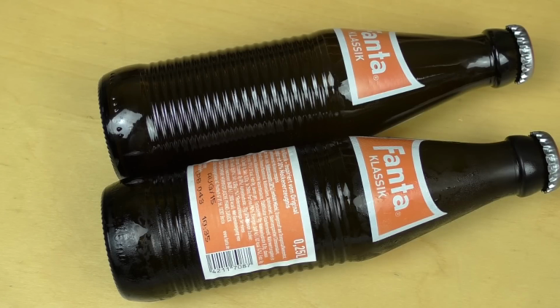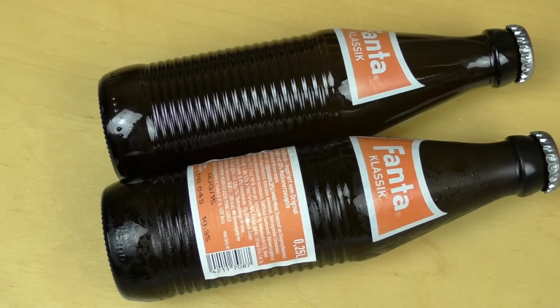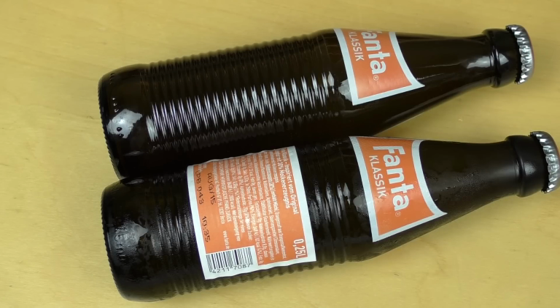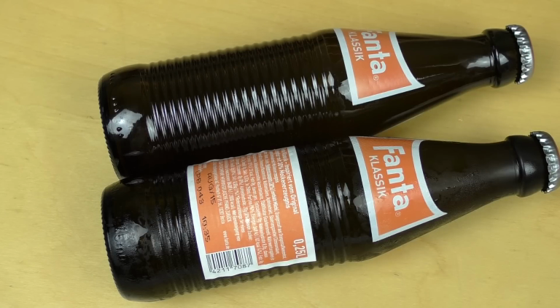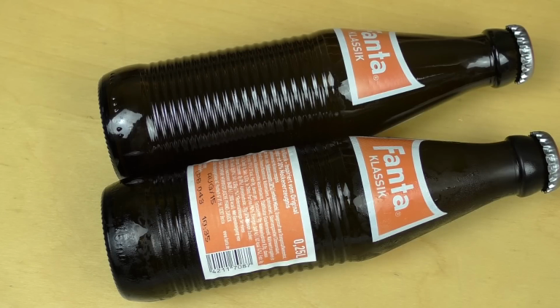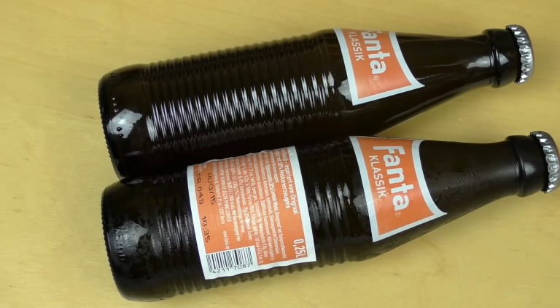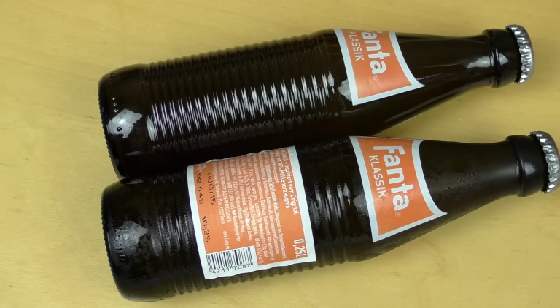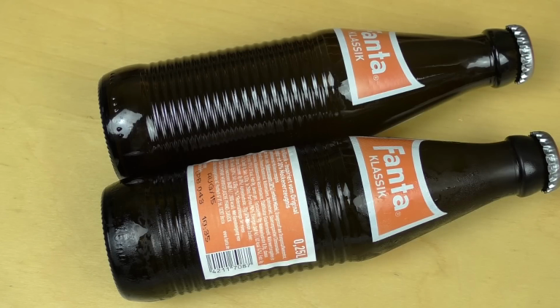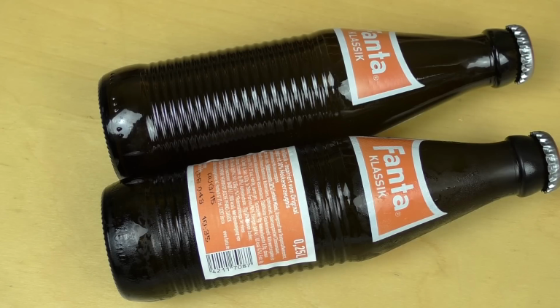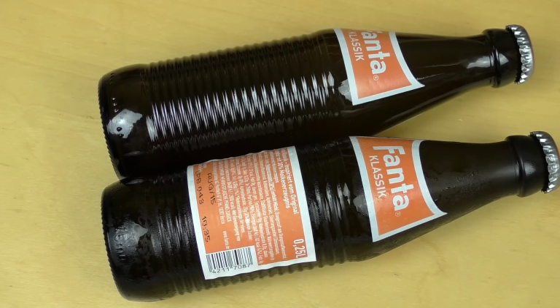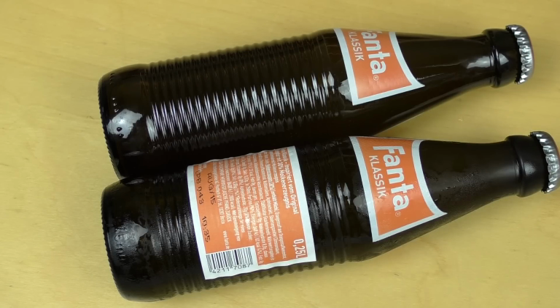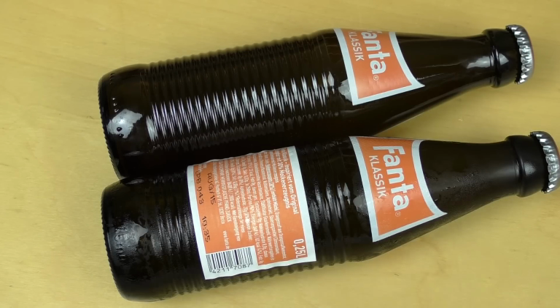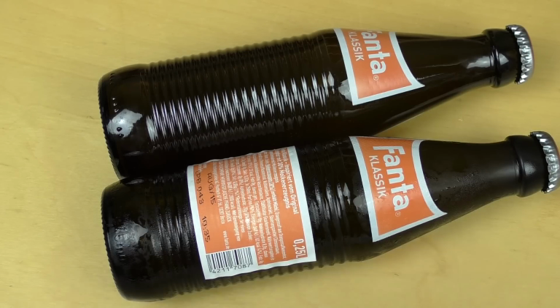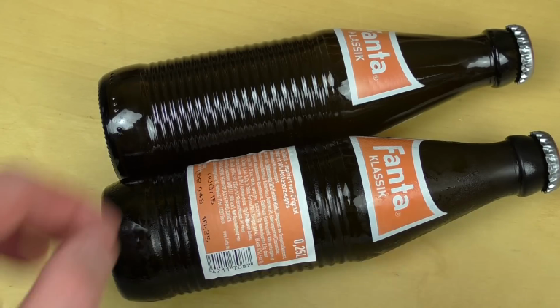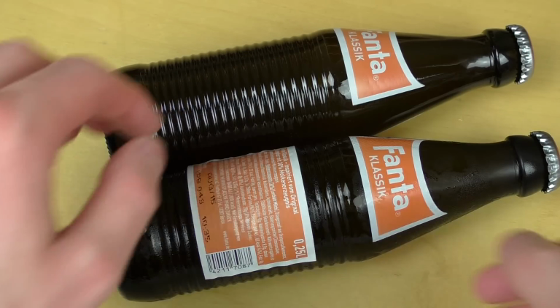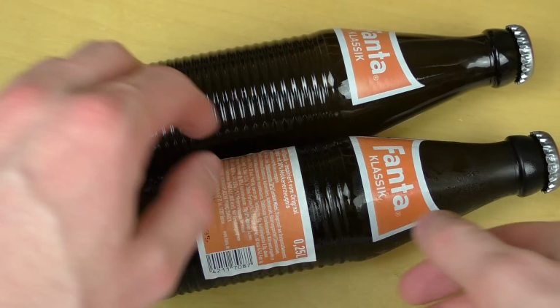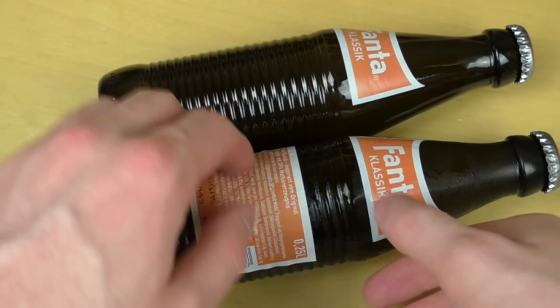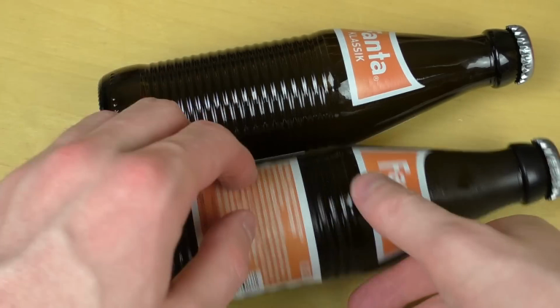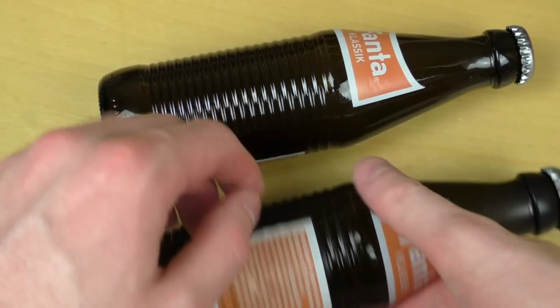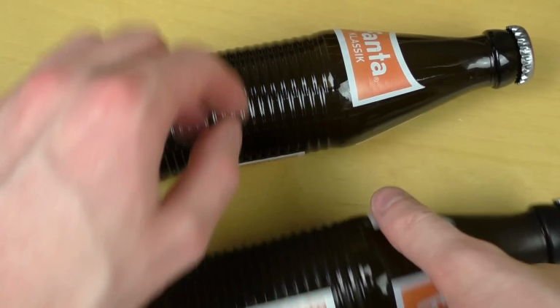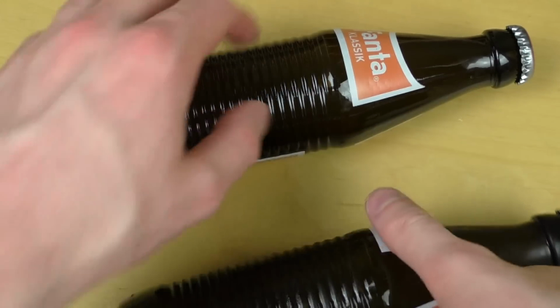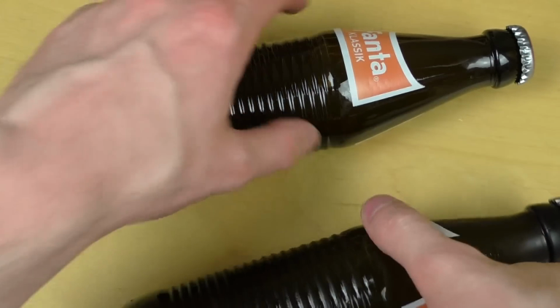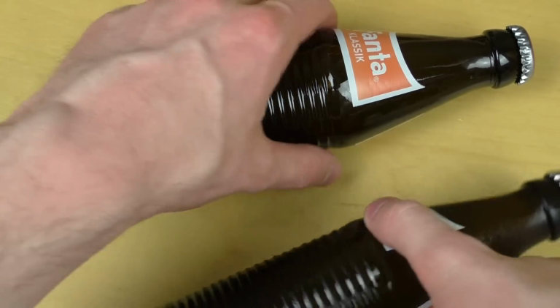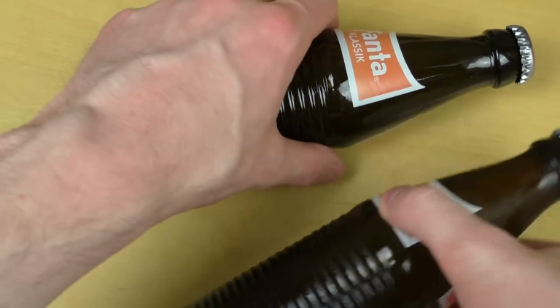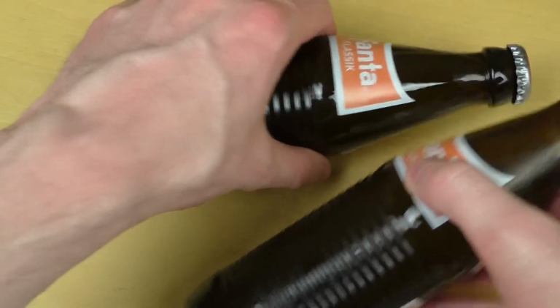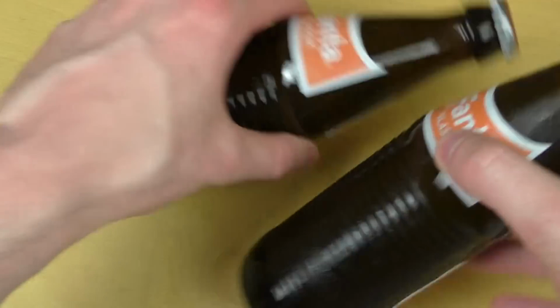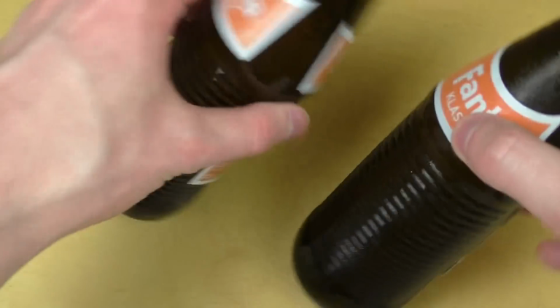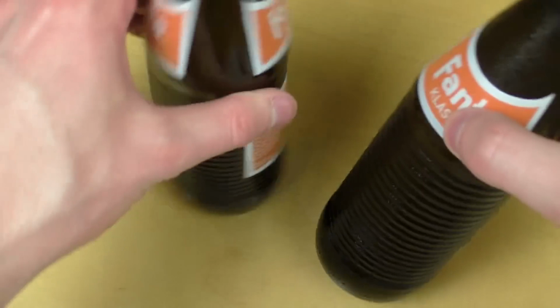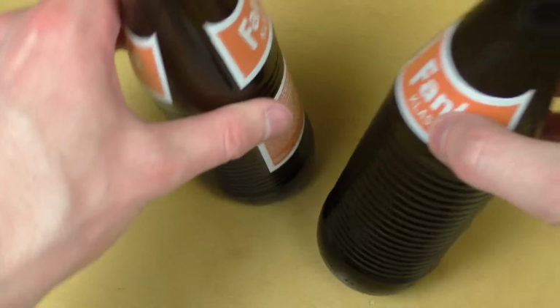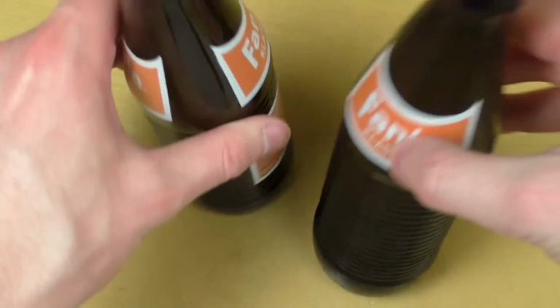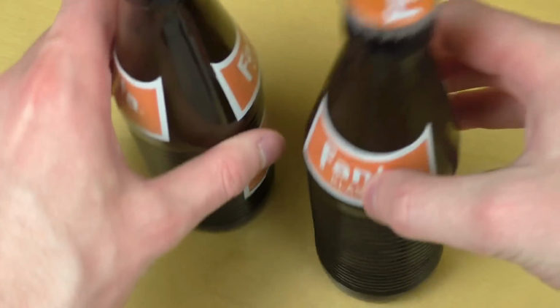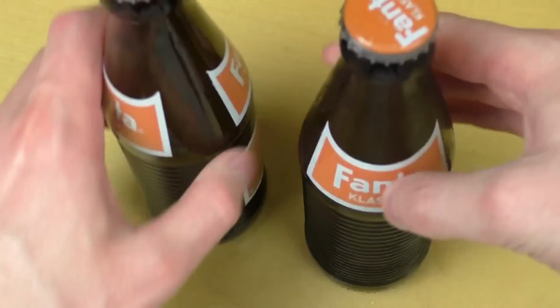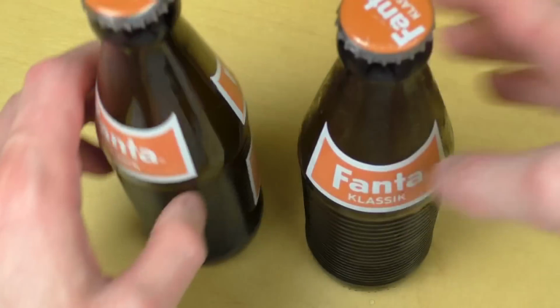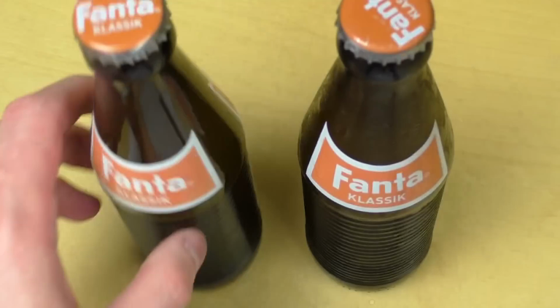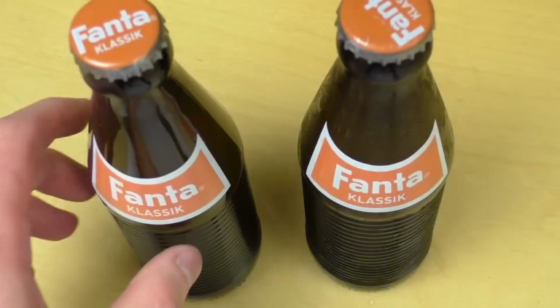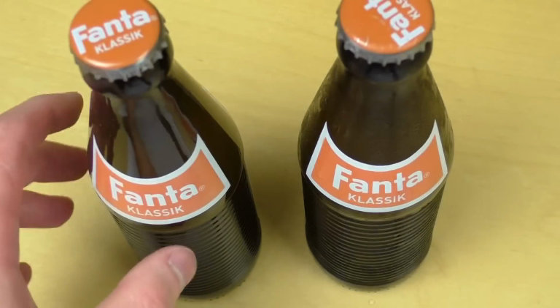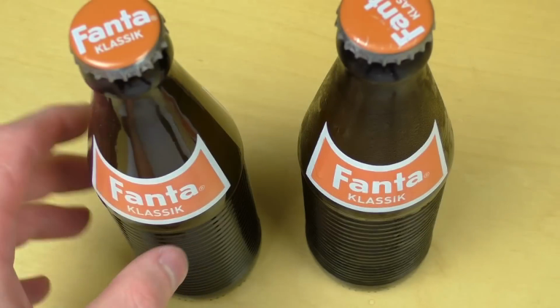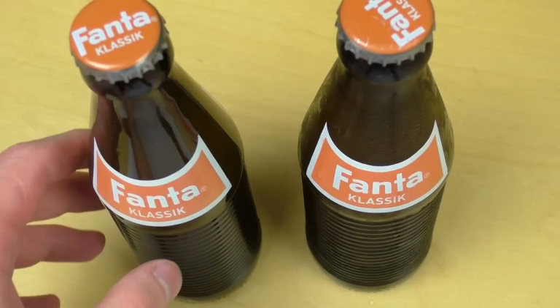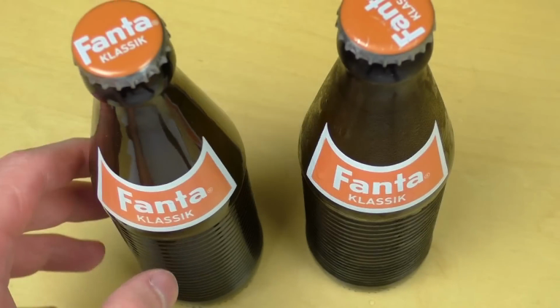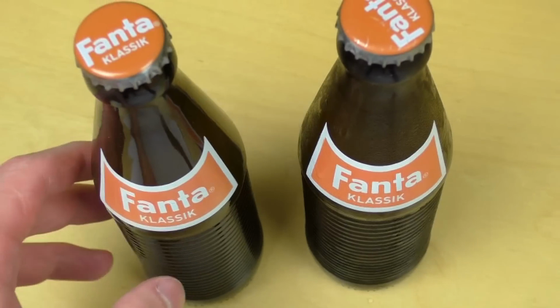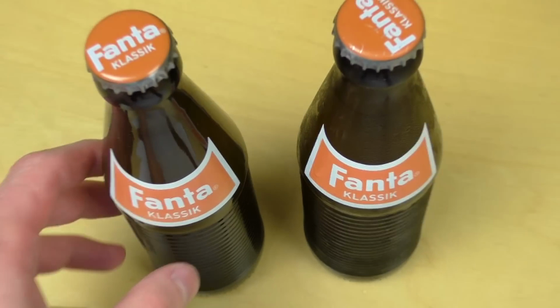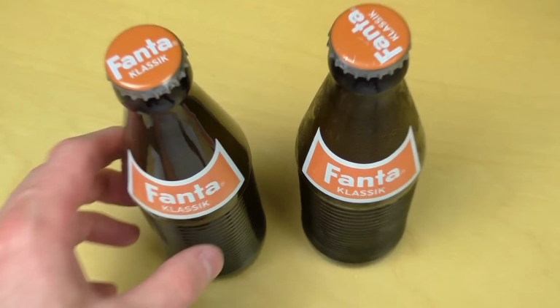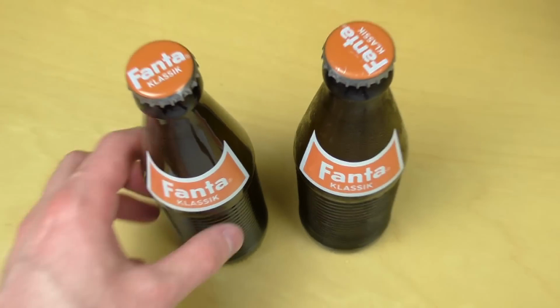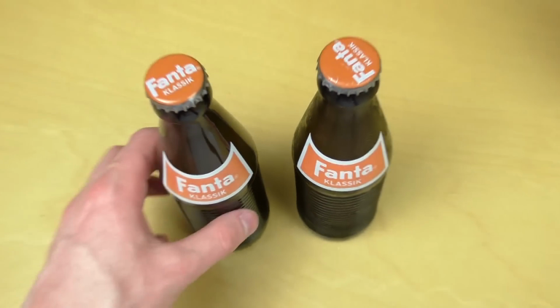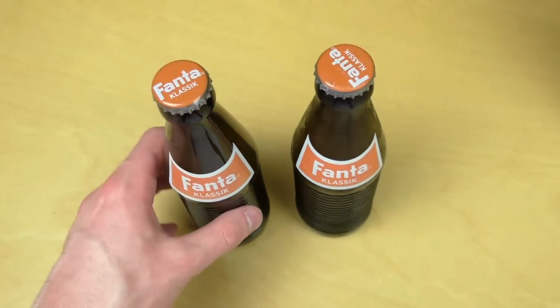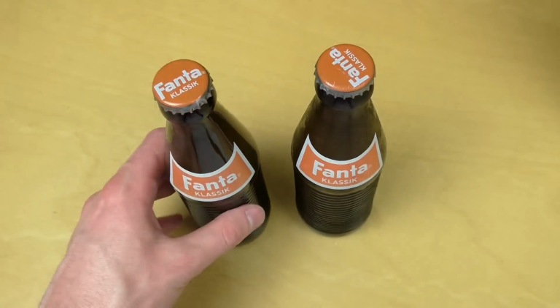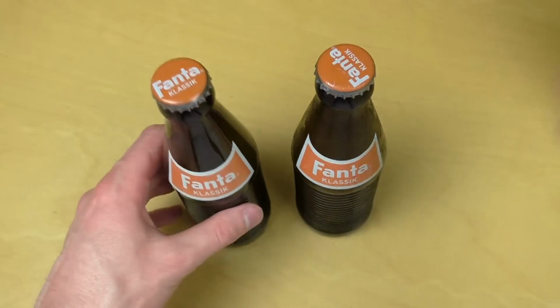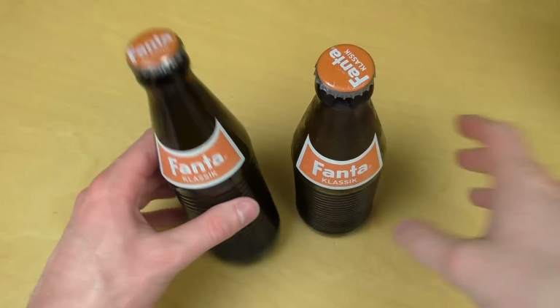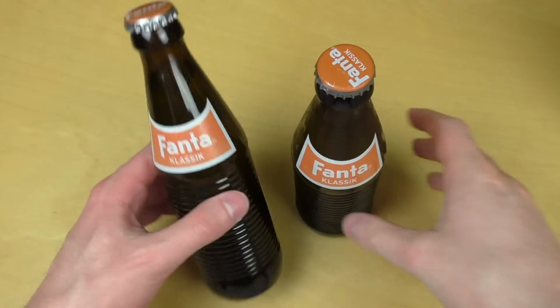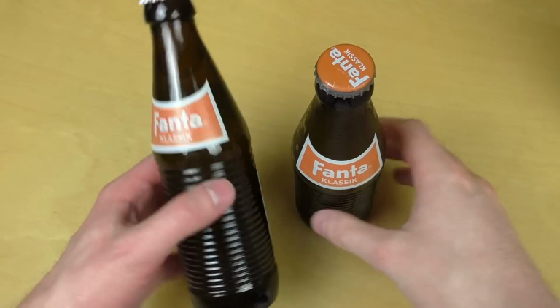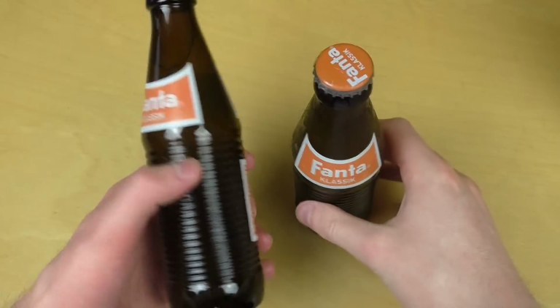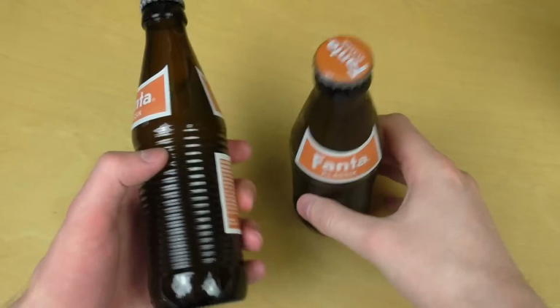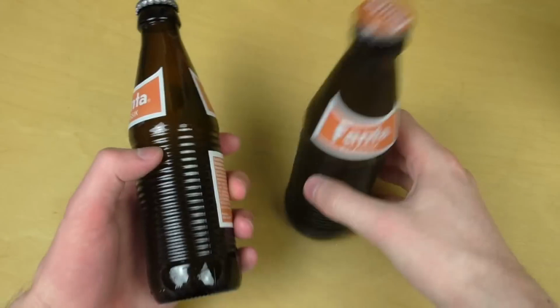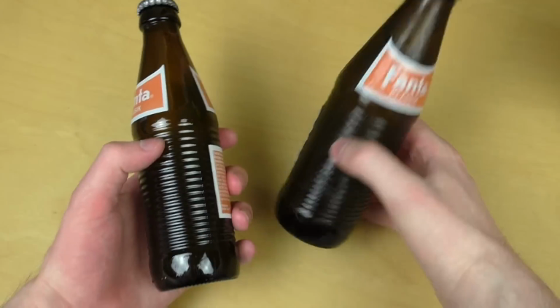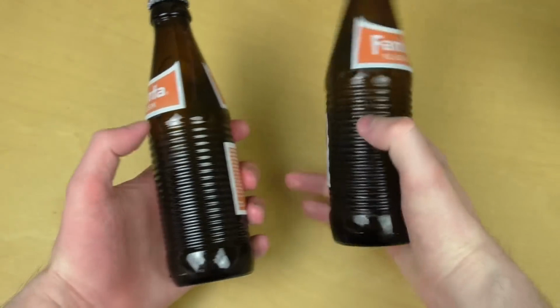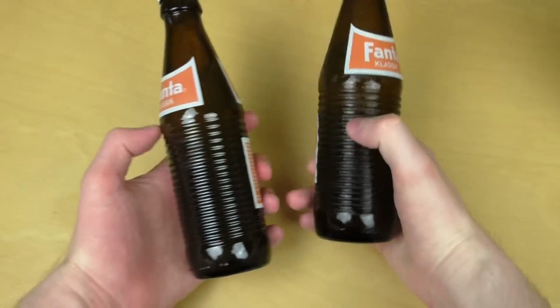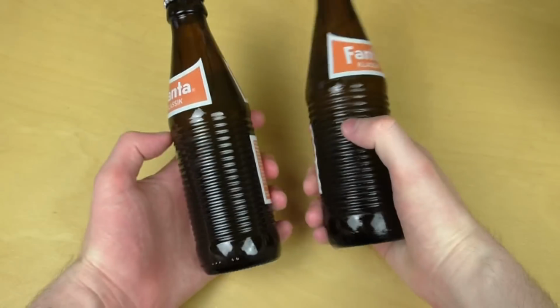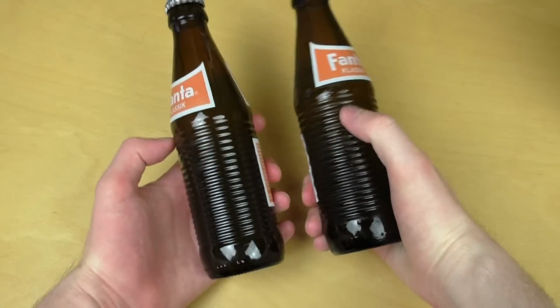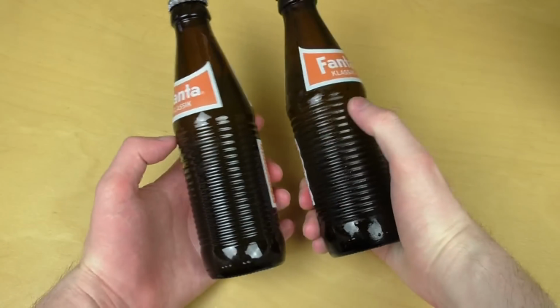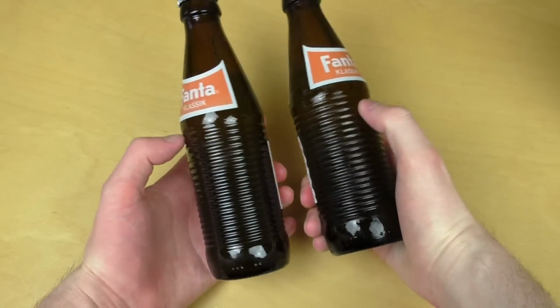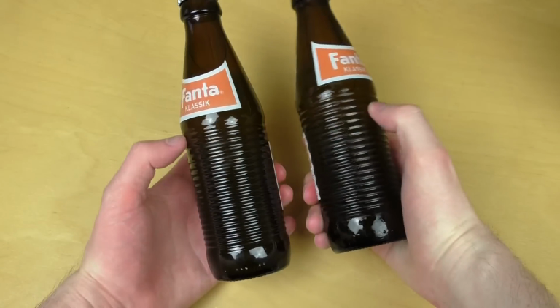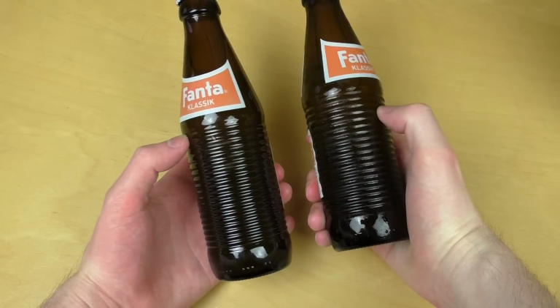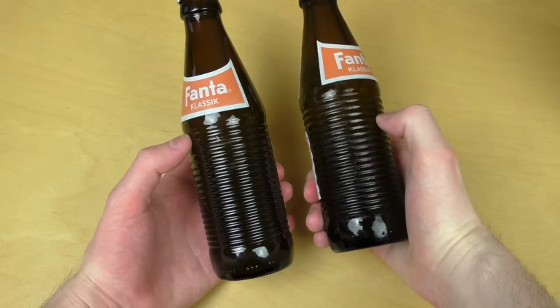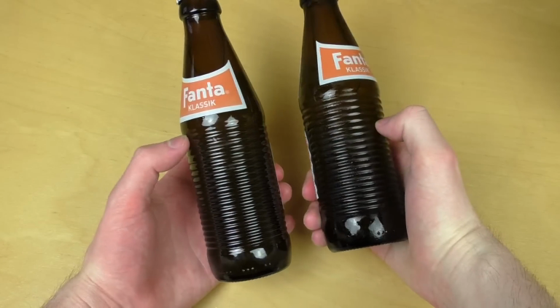Junkfoodtaster.com, and here we go. Here comes the Retro Fanta, and yeah, the bottles are very interesting.